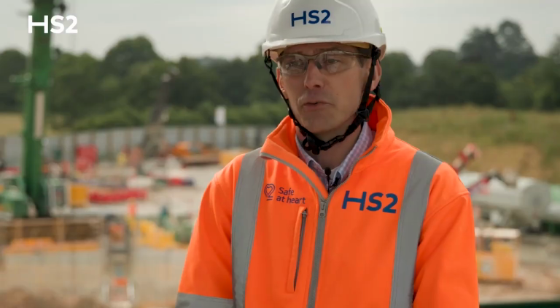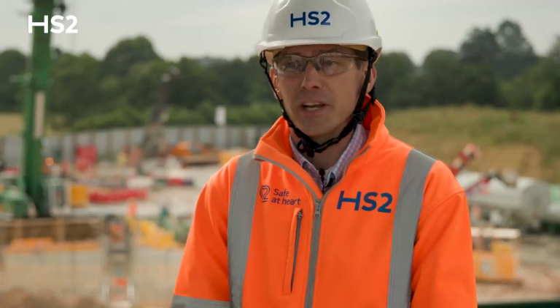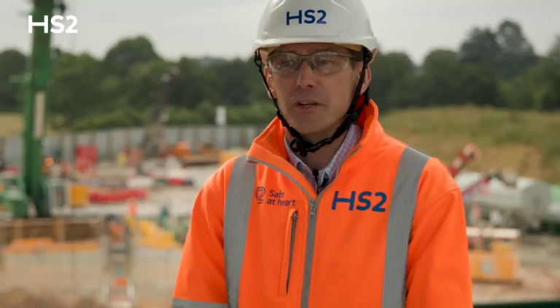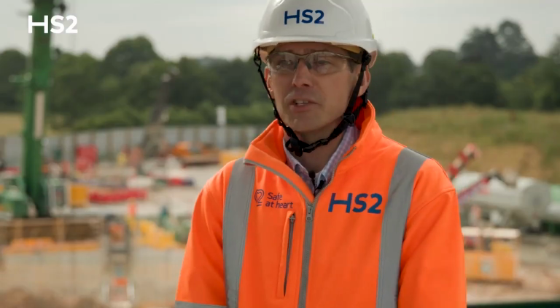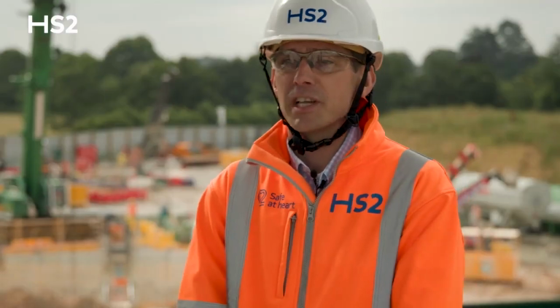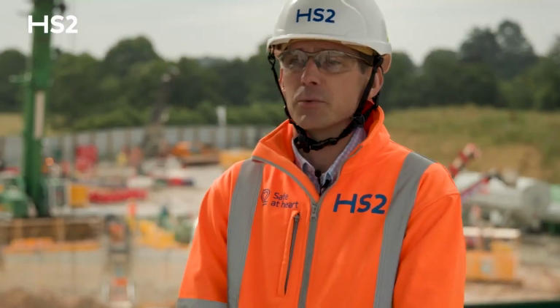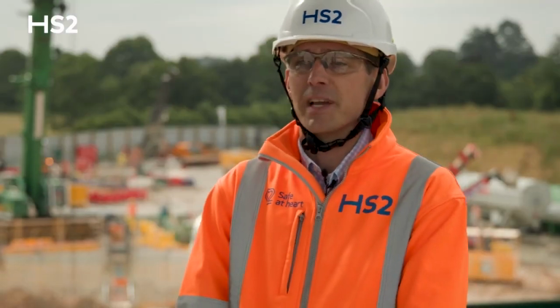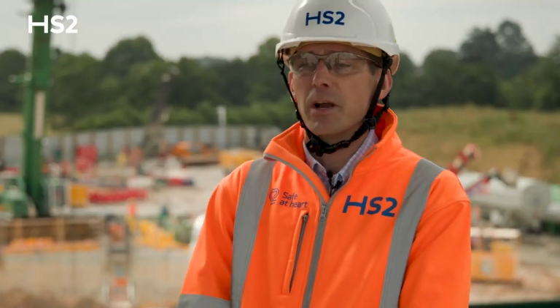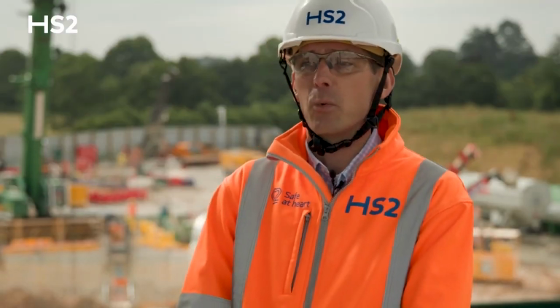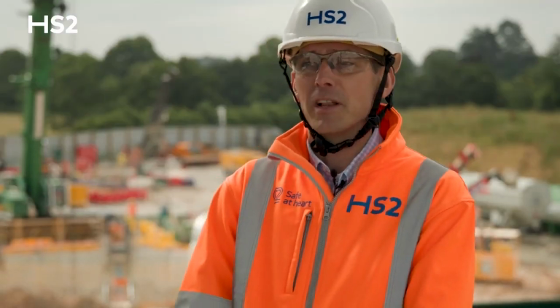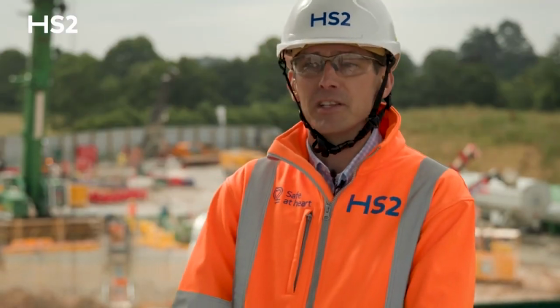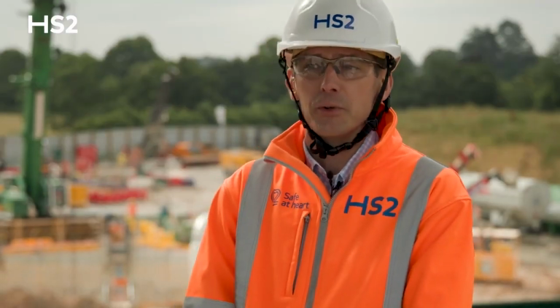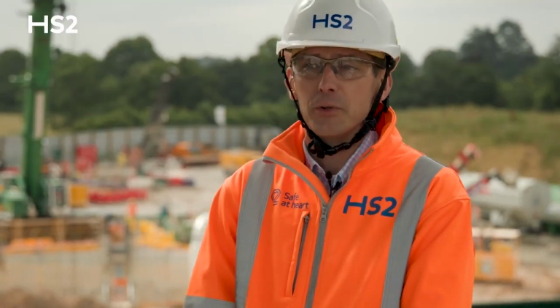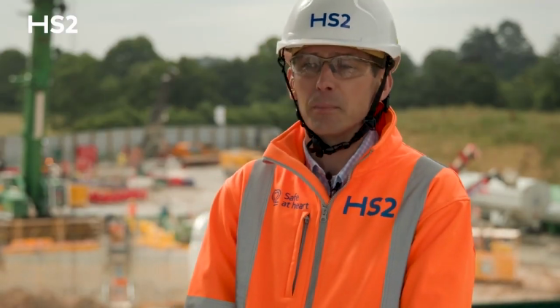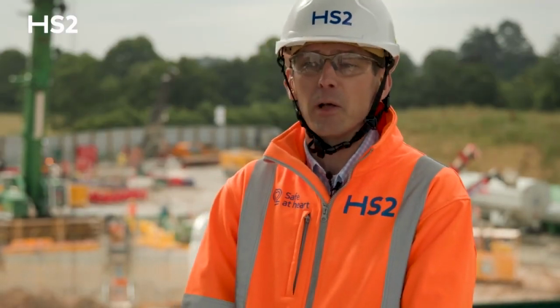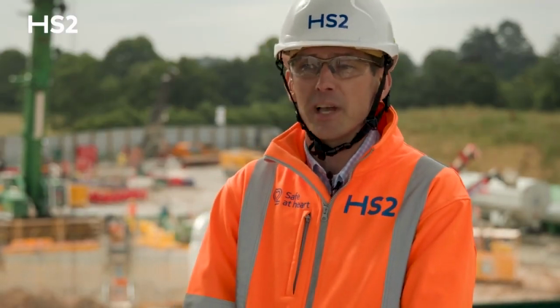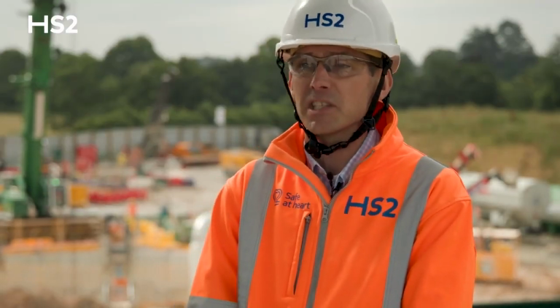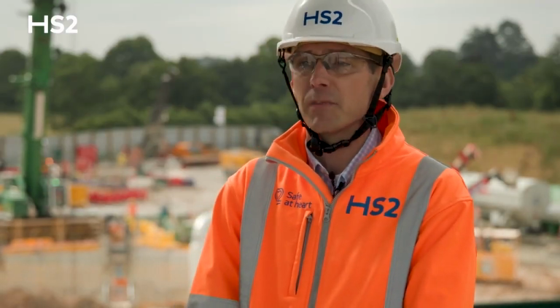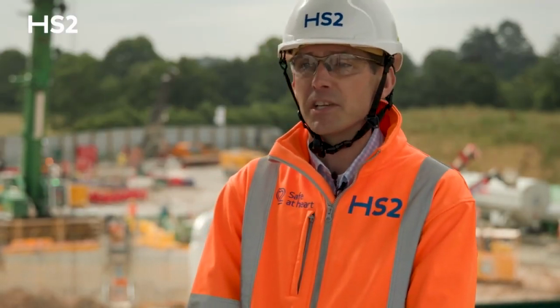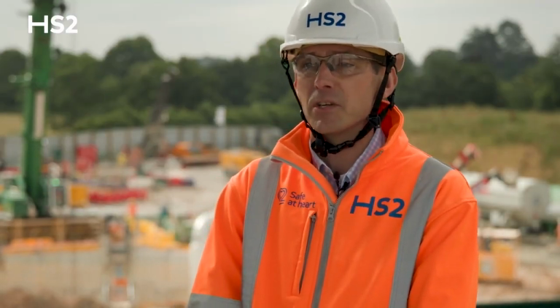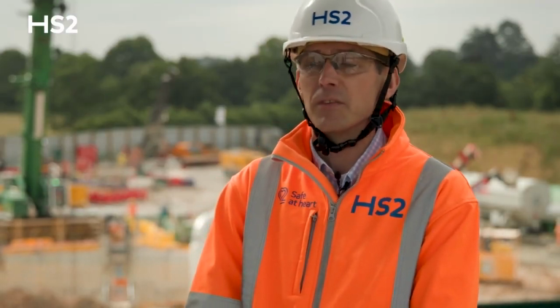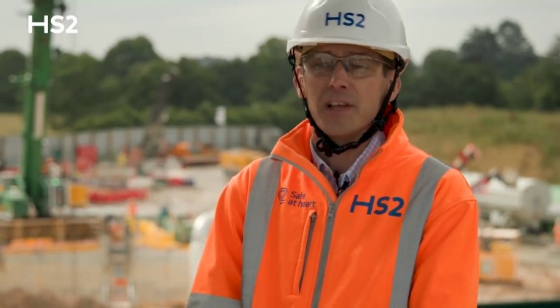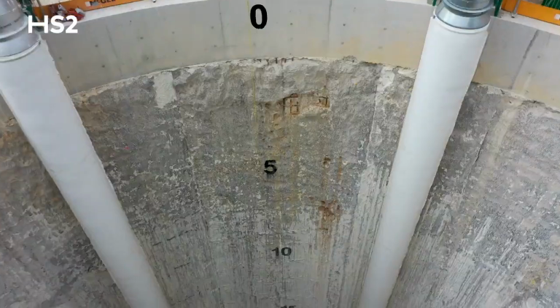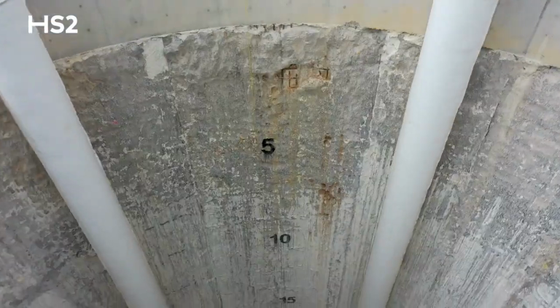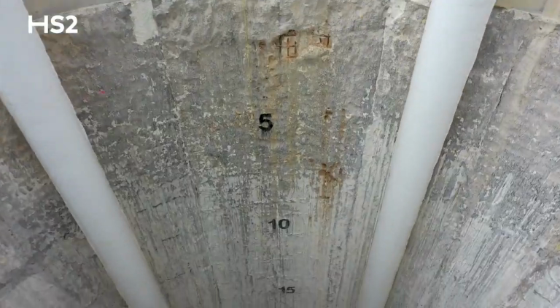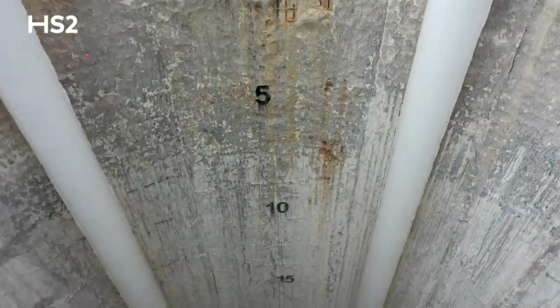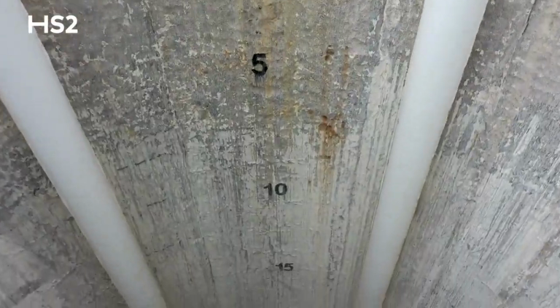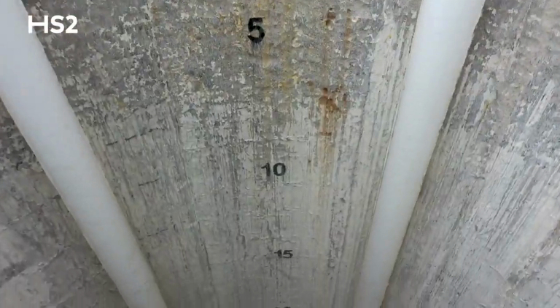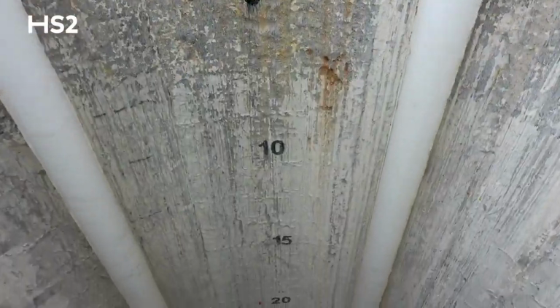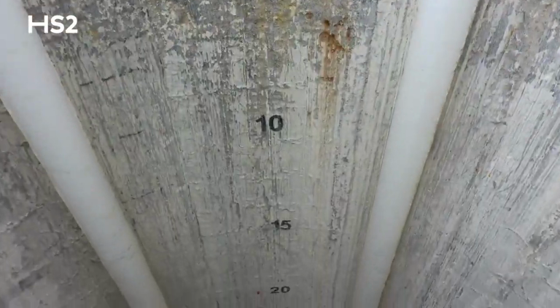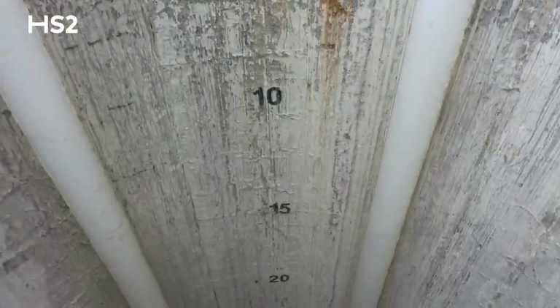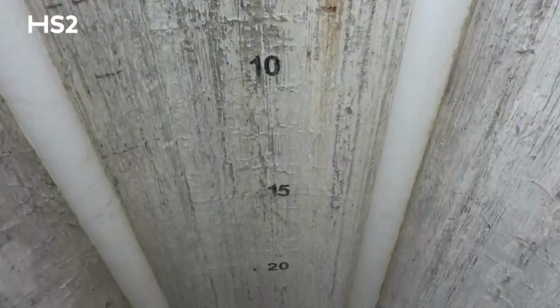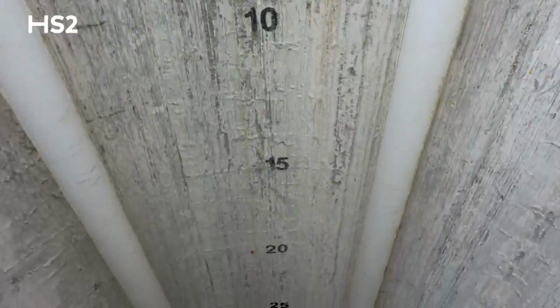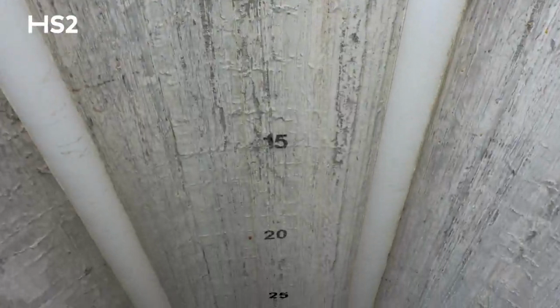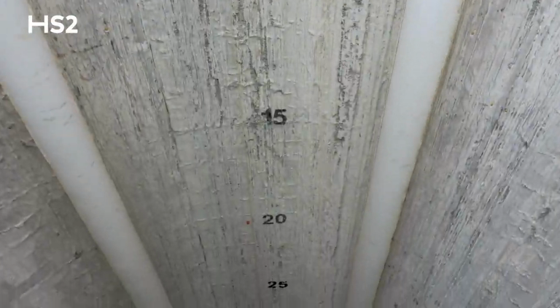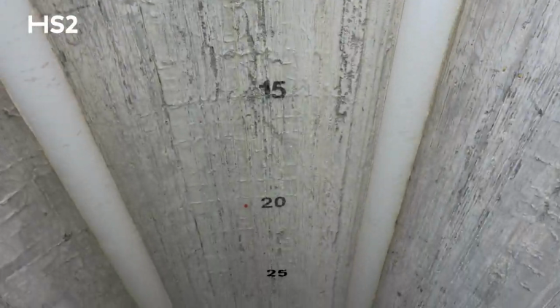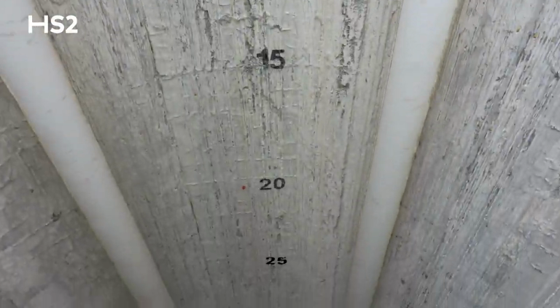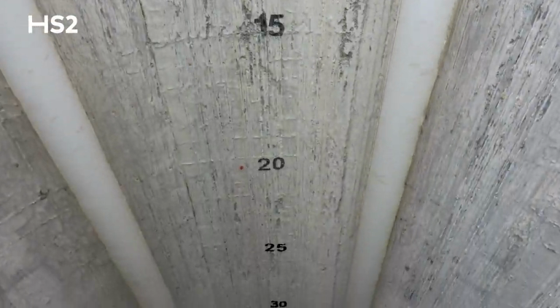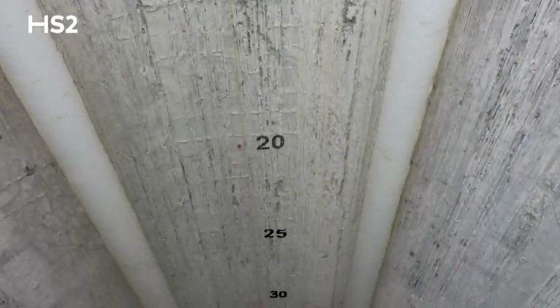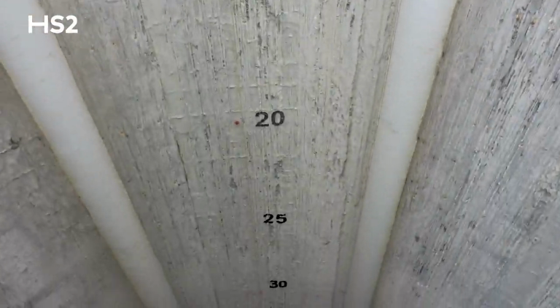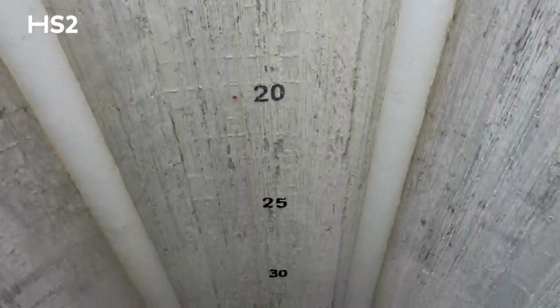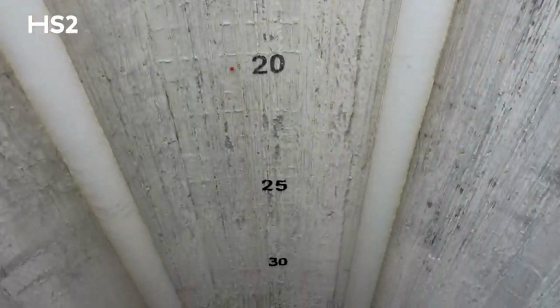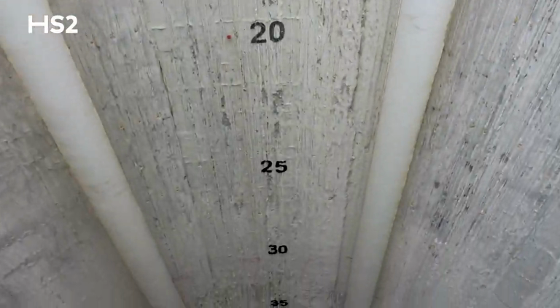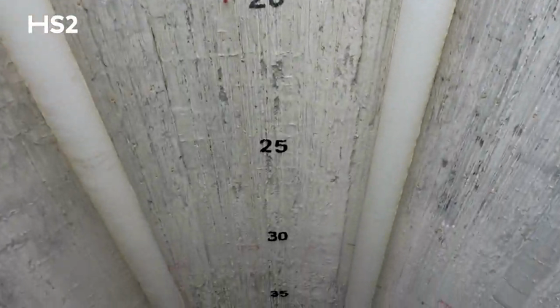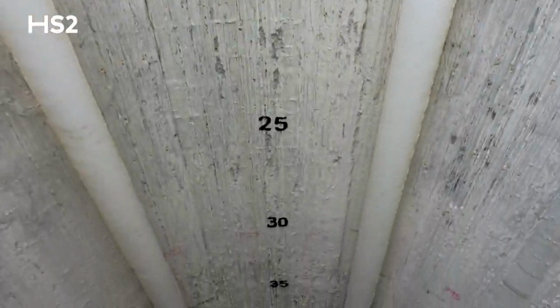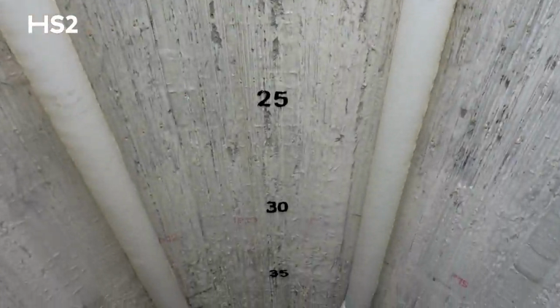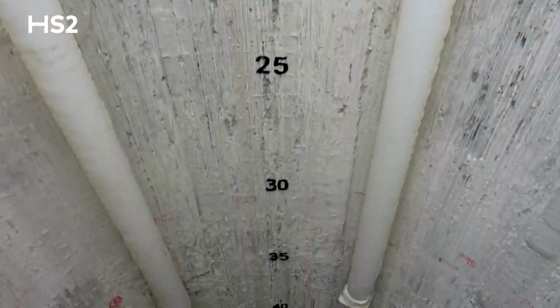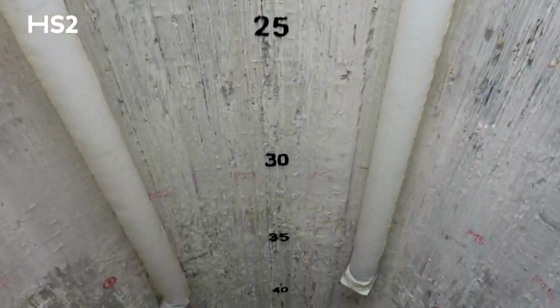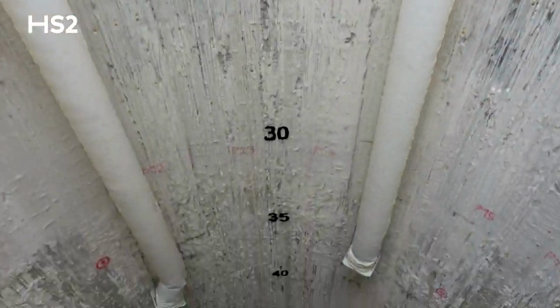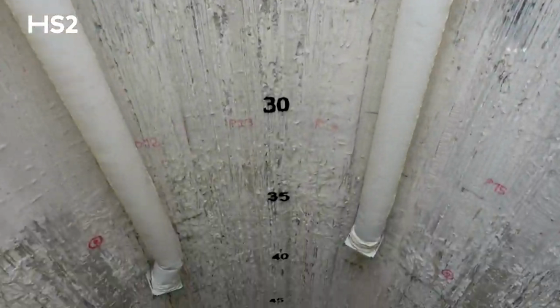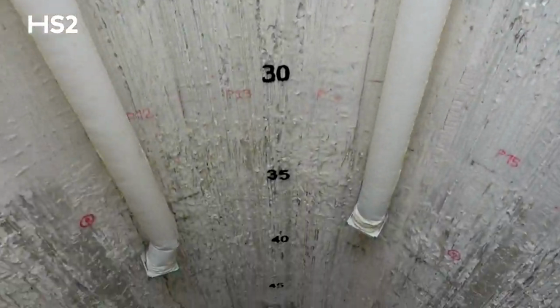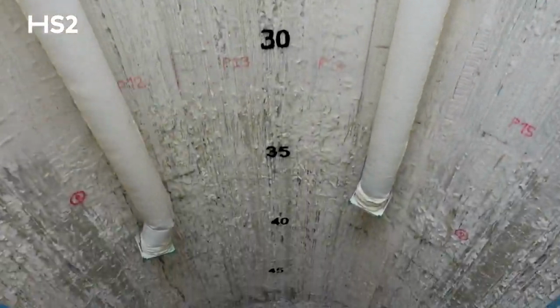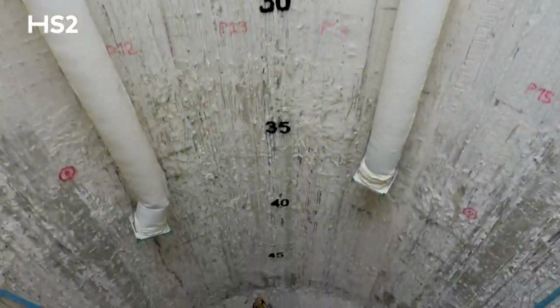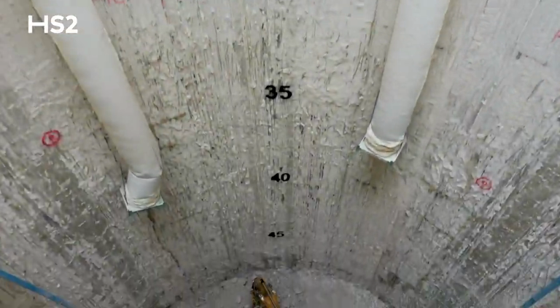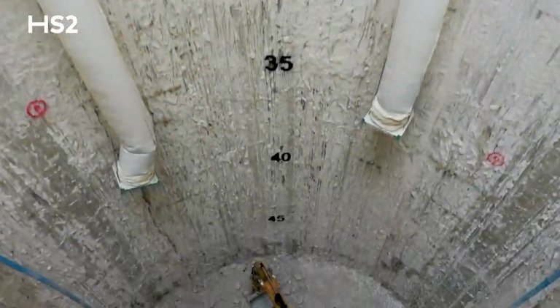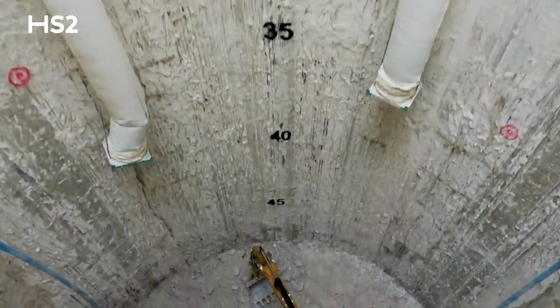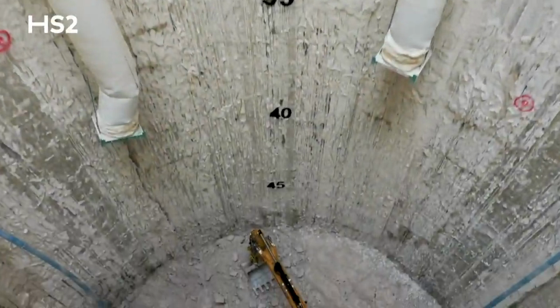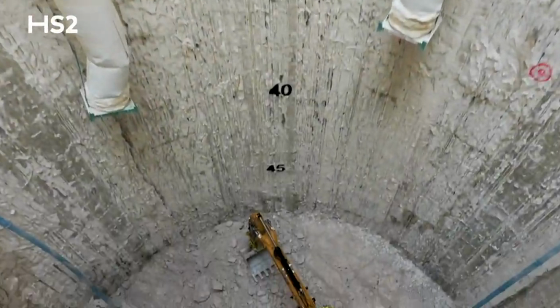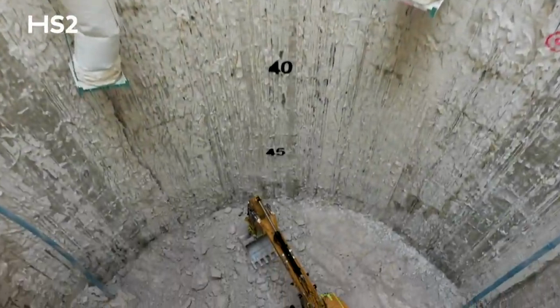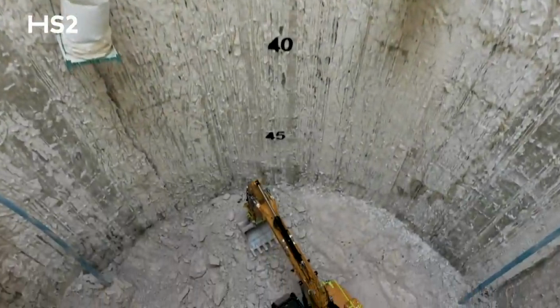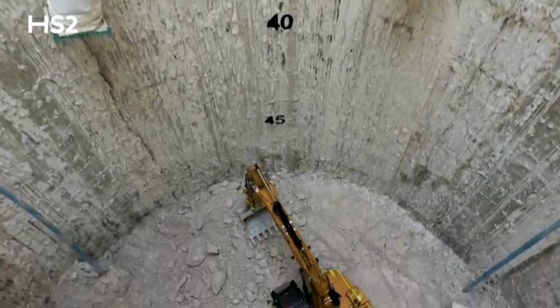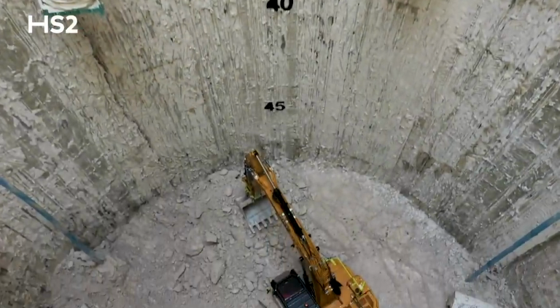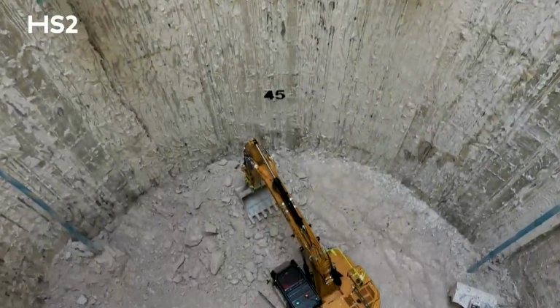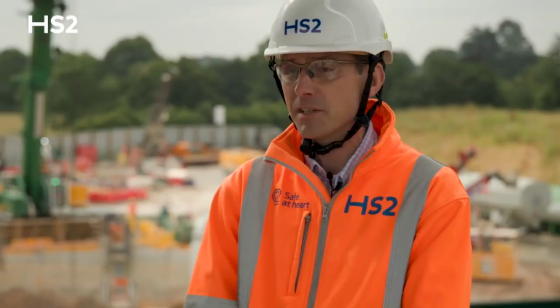The great news is we're now well into the bulk excavation of the ventilation shaft itself. The total shaft depth here at Chalfont St. Peter is 67 meters.